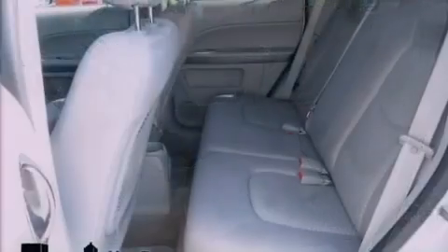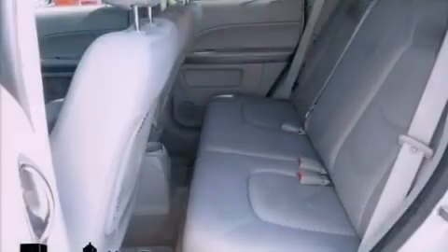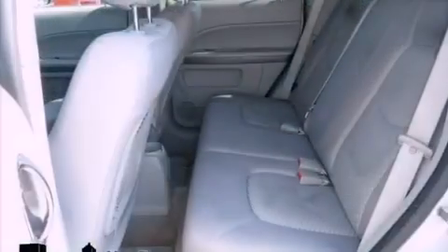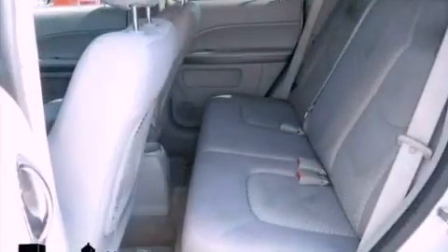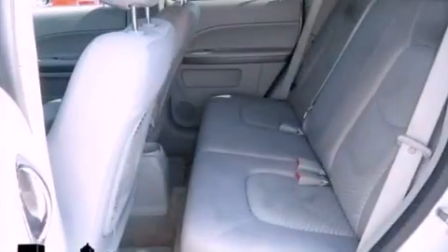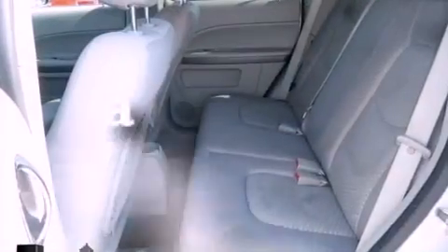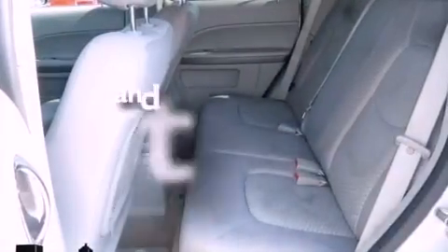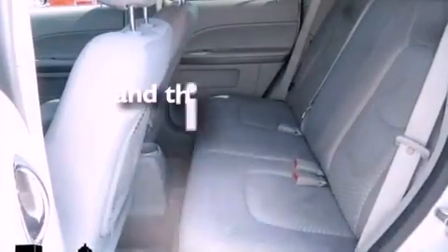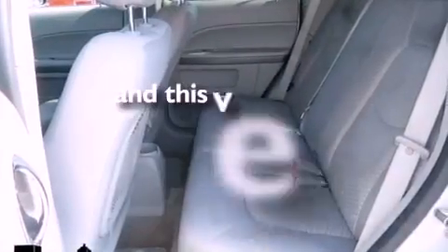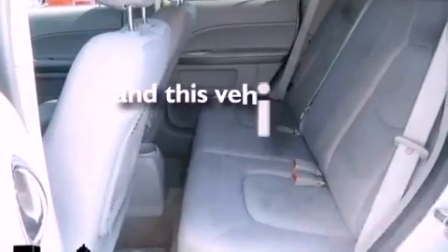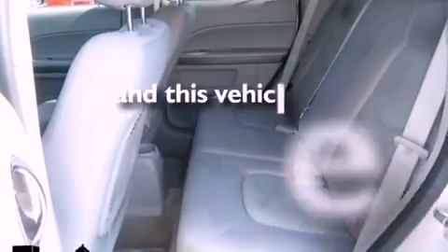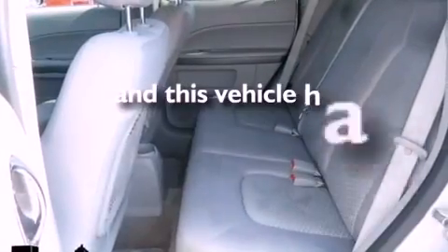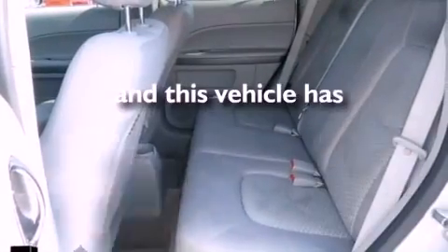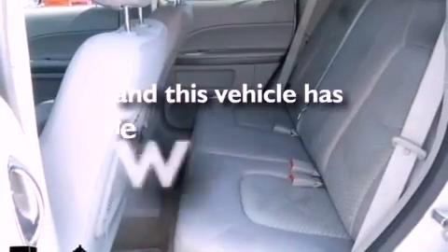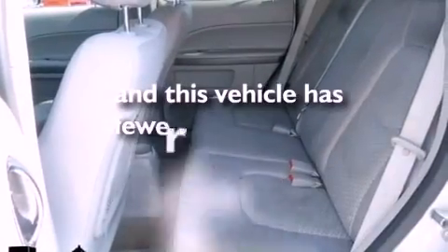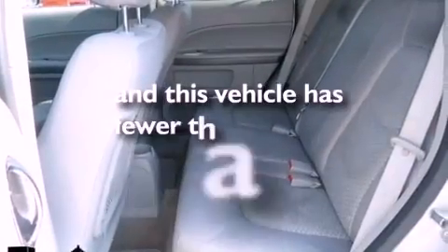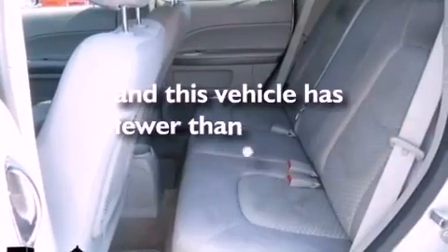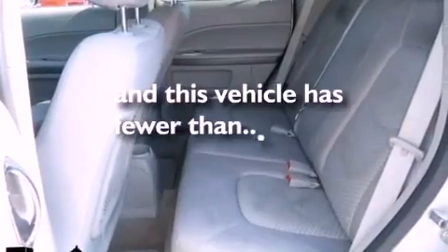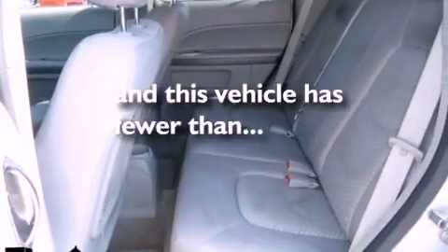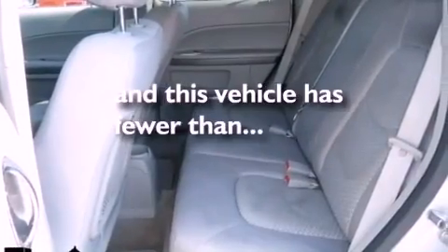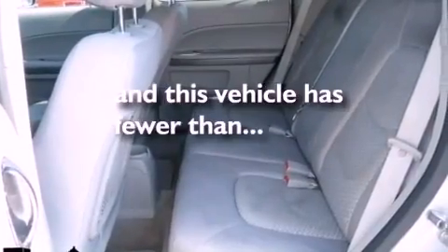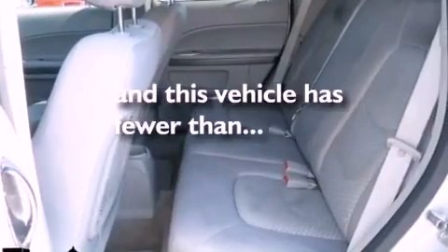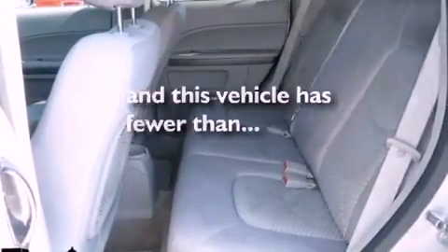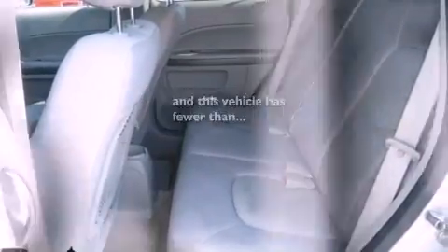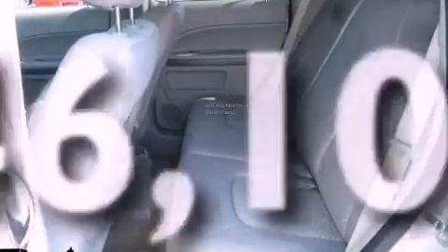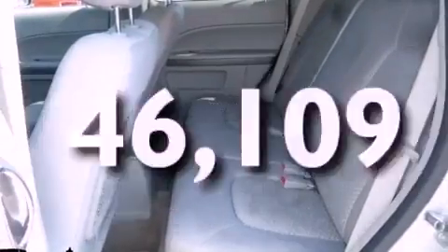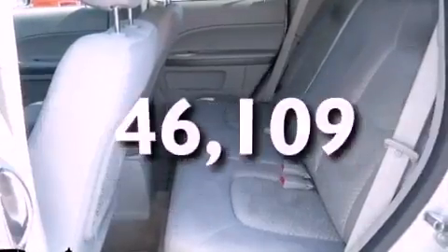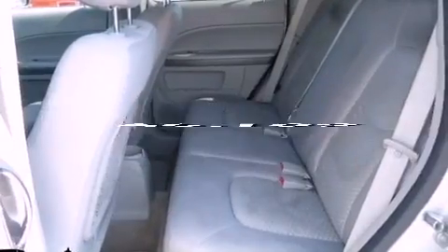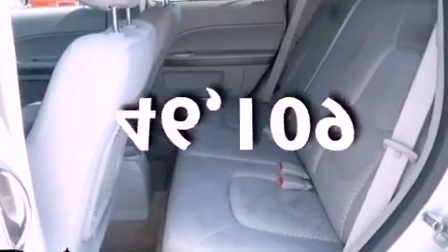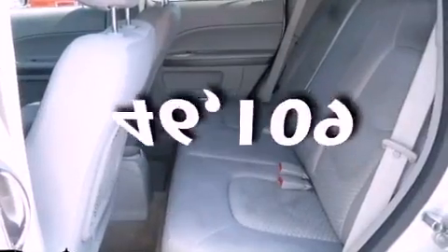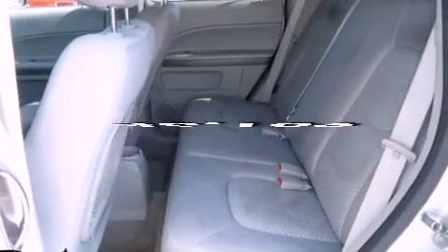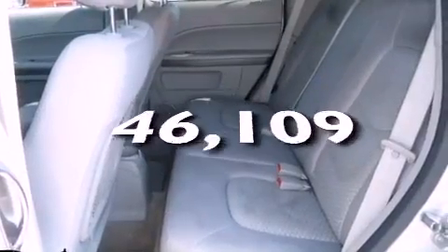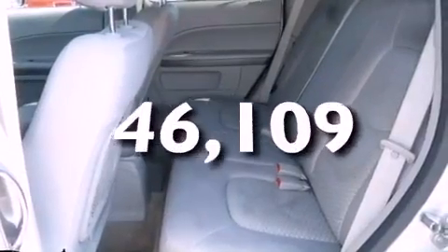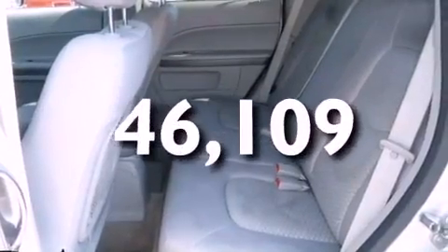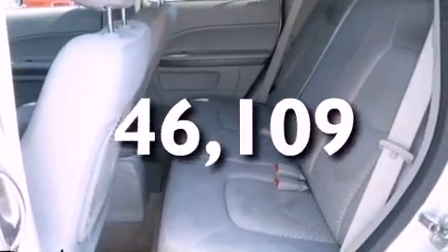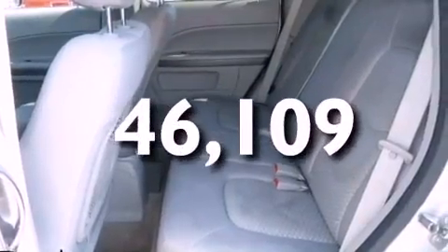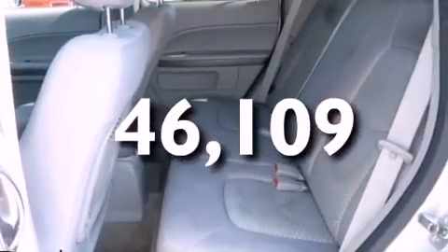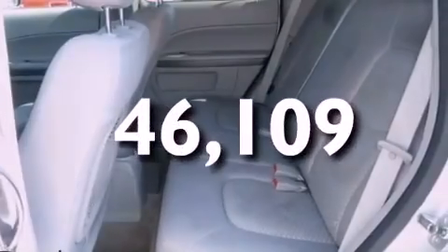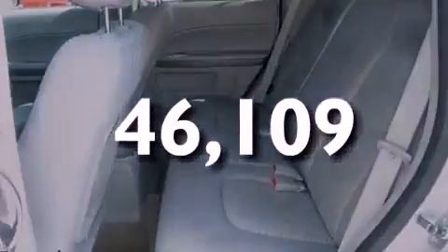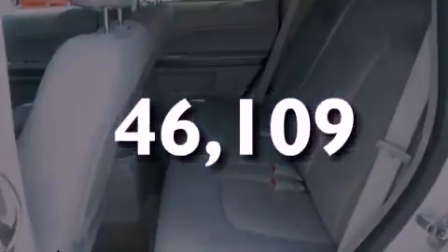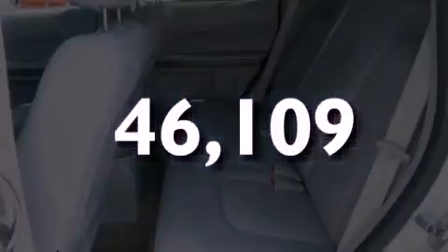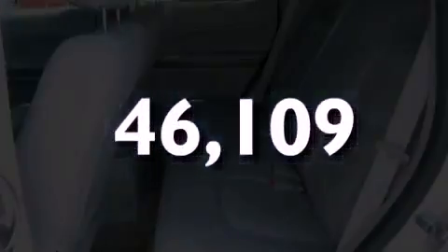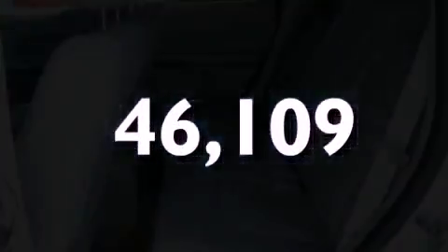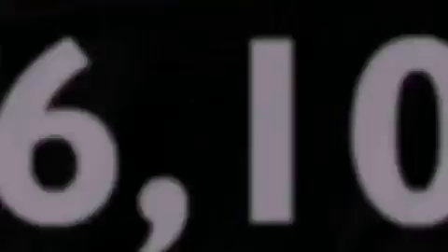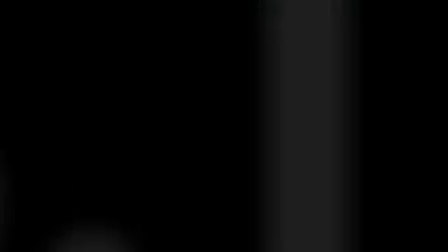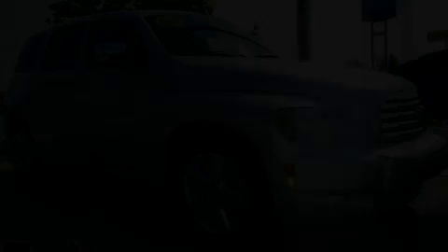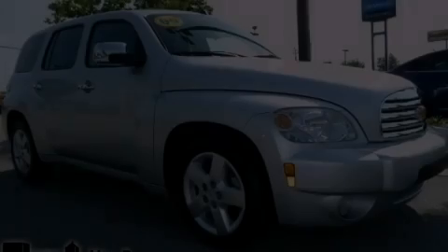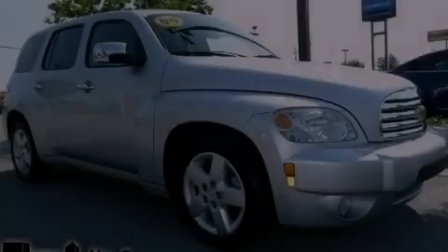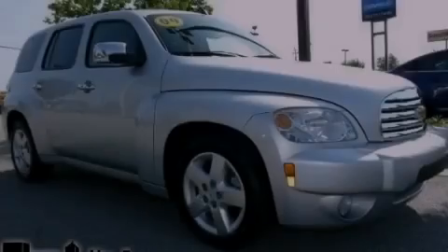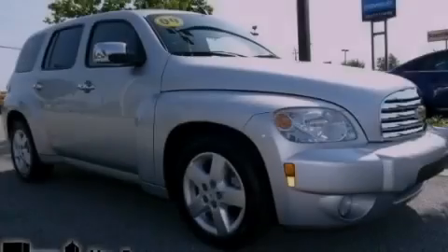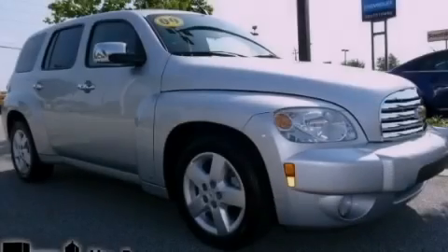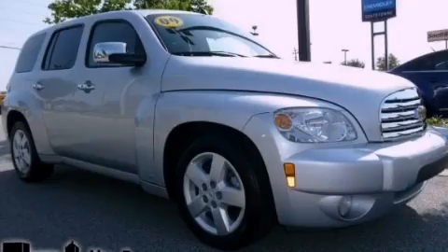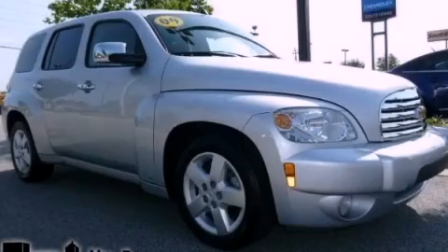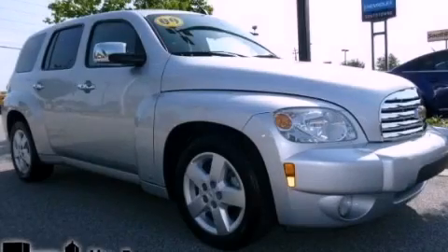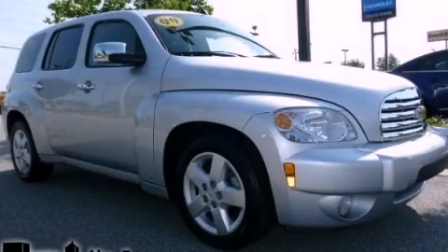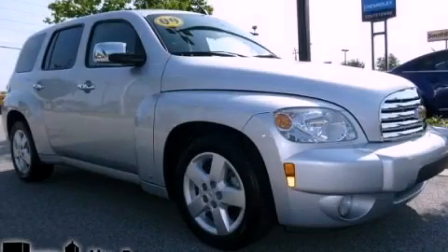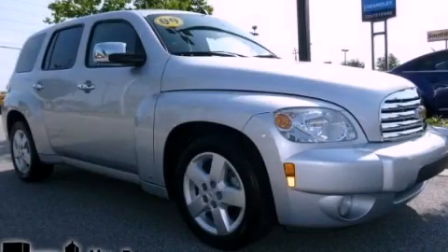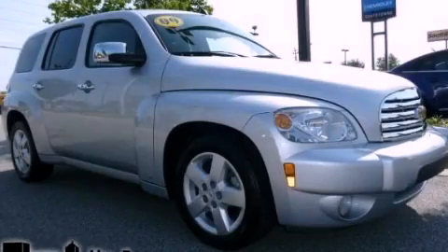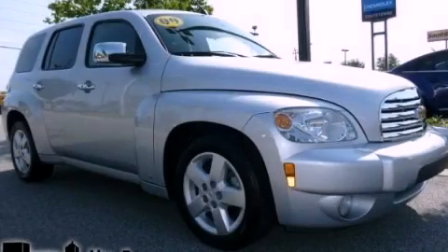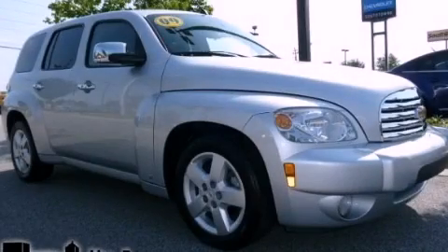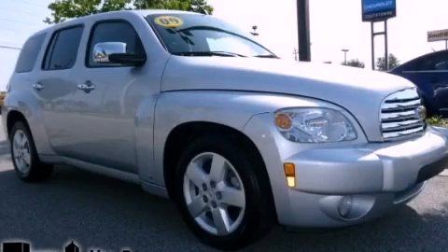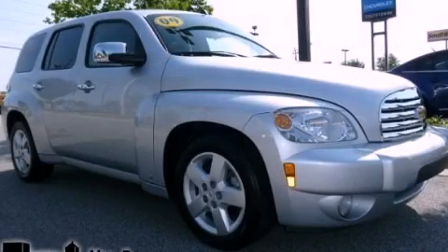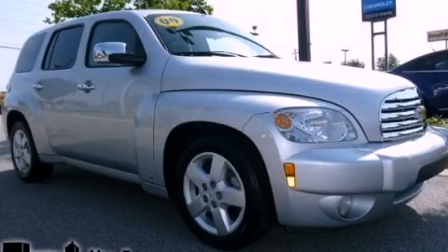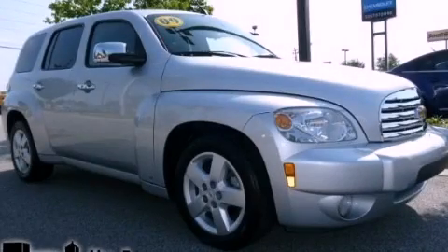This vehicle has fewer than 47,000 miles on the odometer. We invite you to contact us today to learn more about this vehicle.